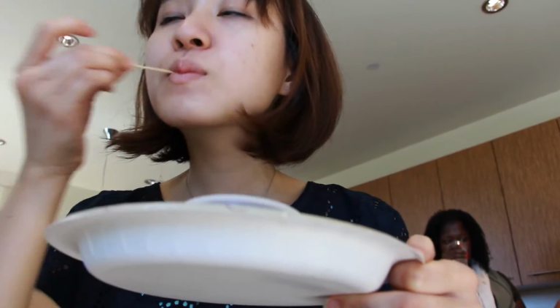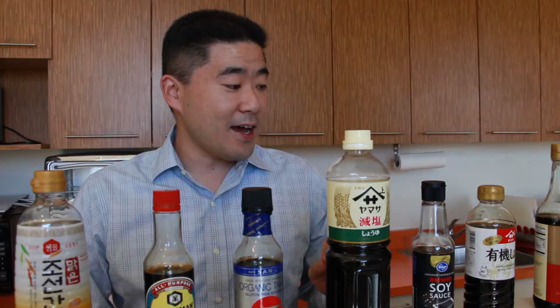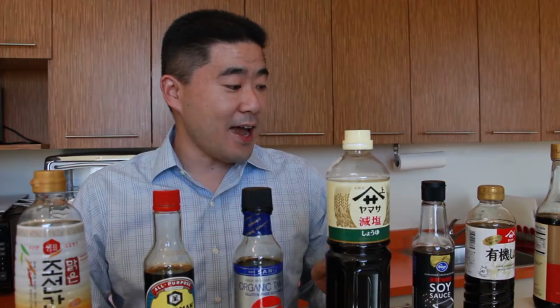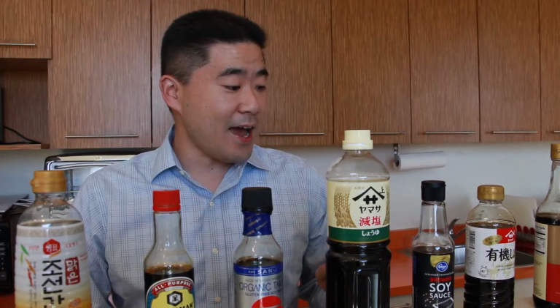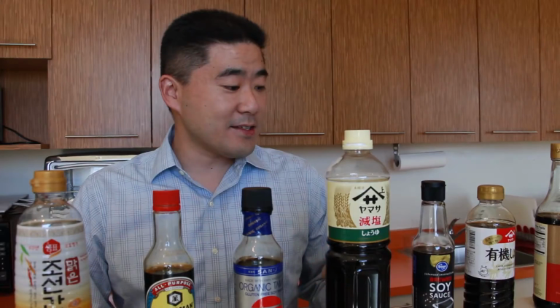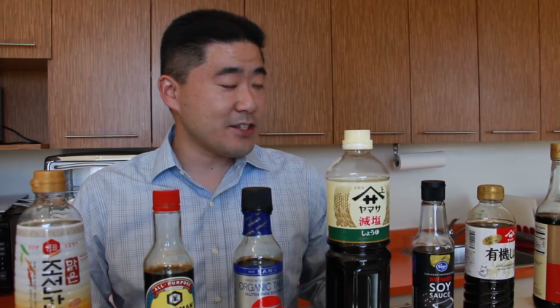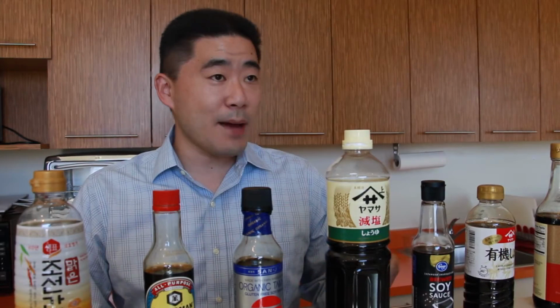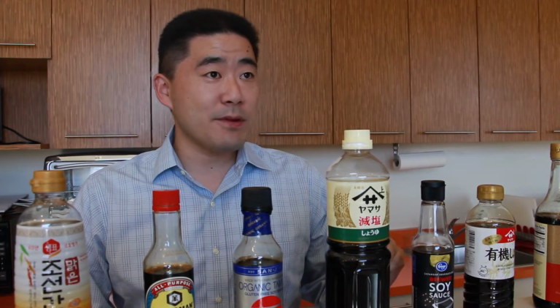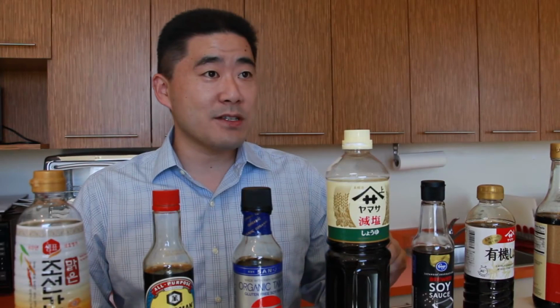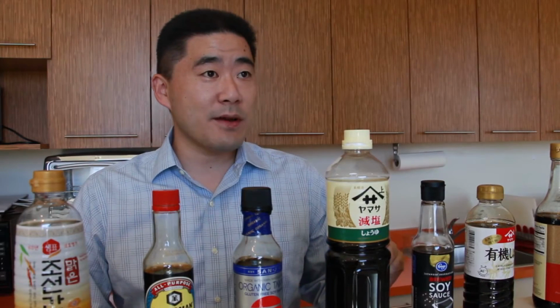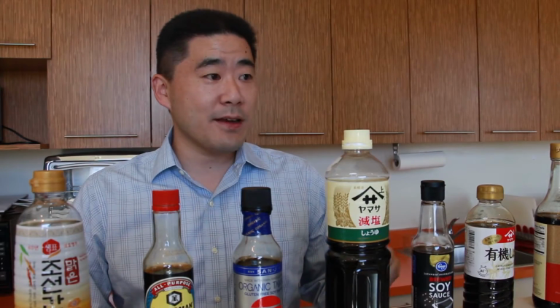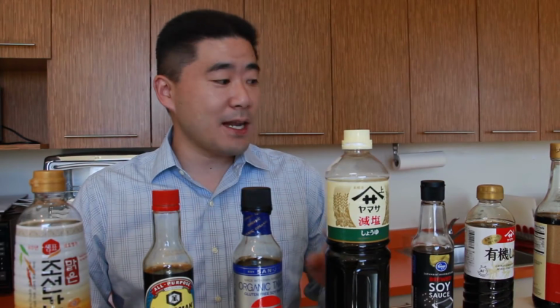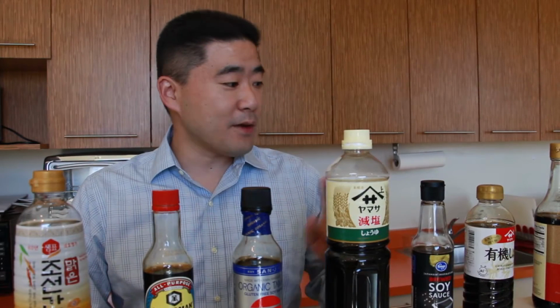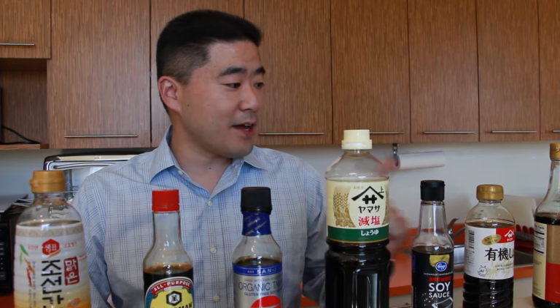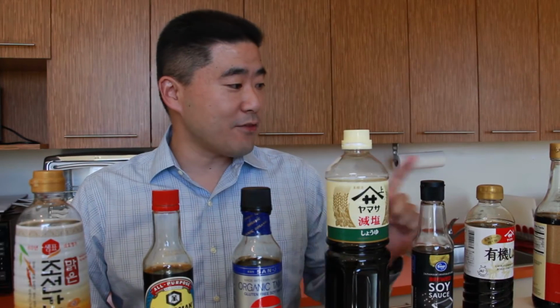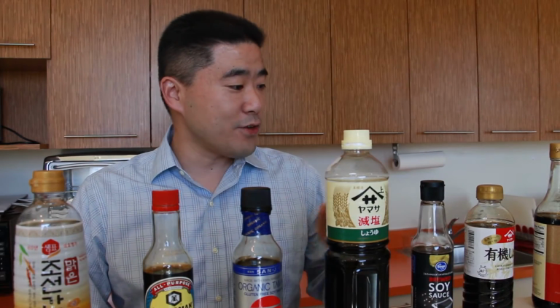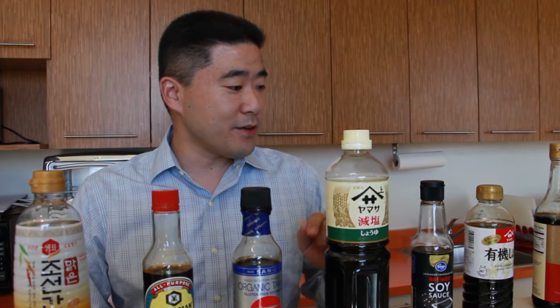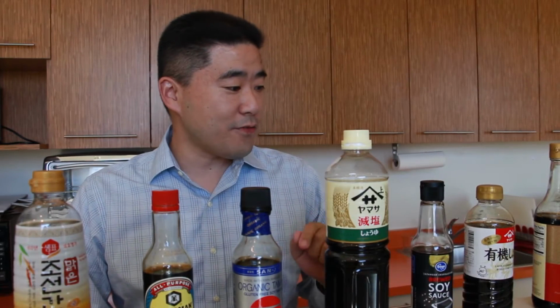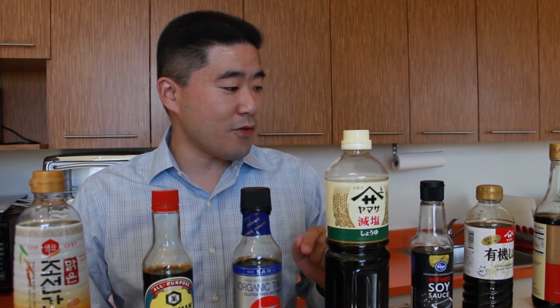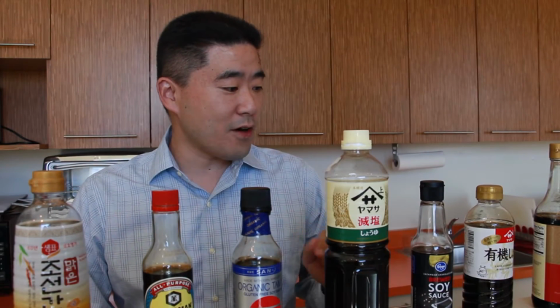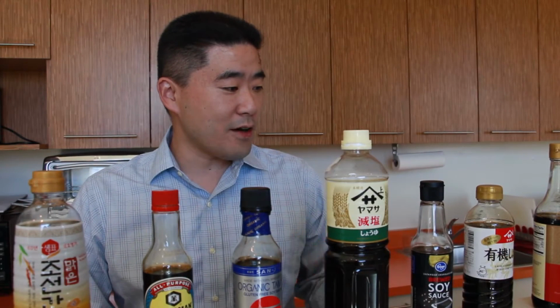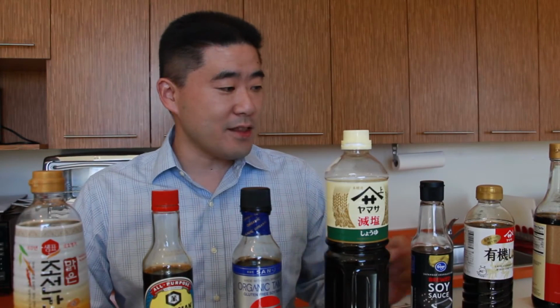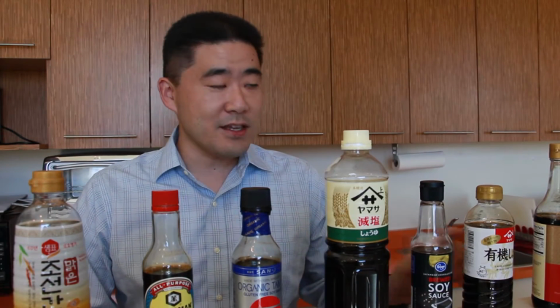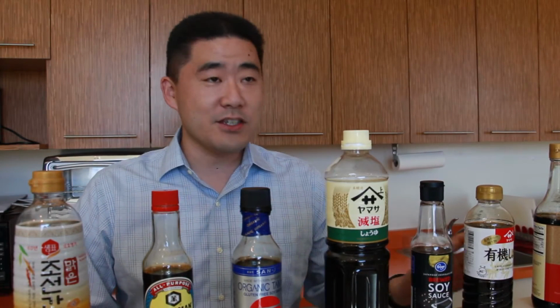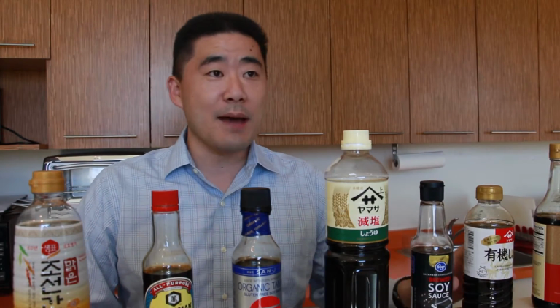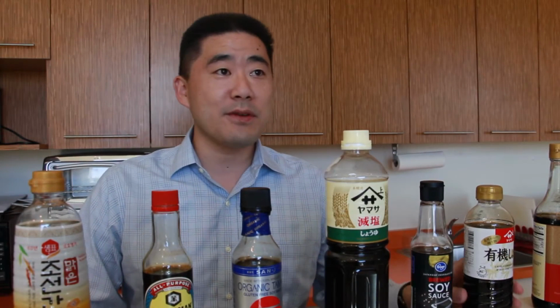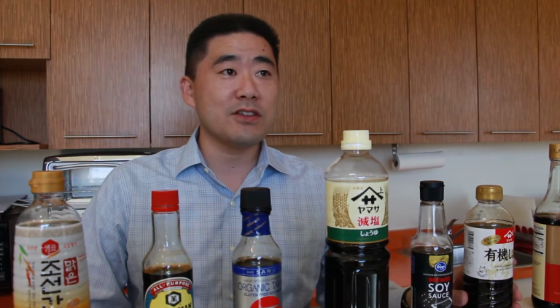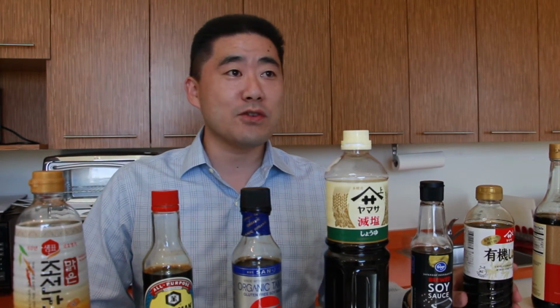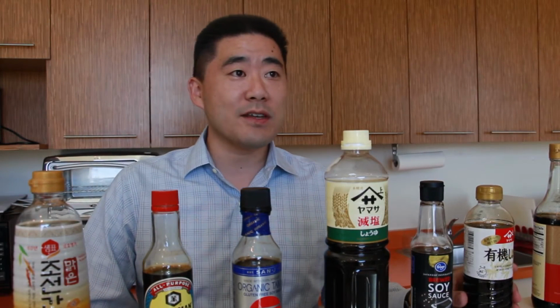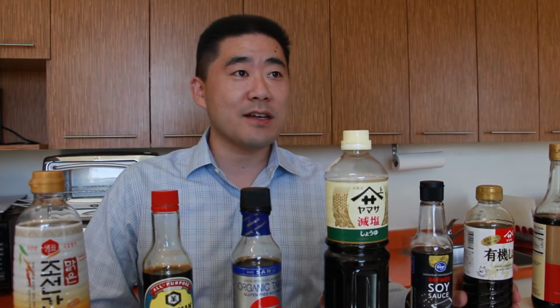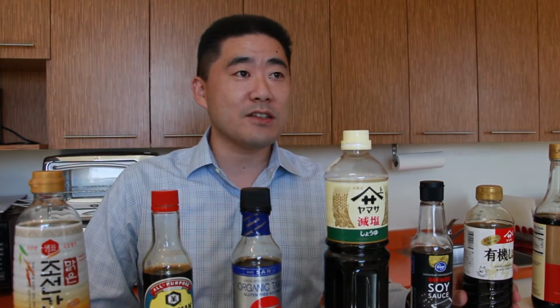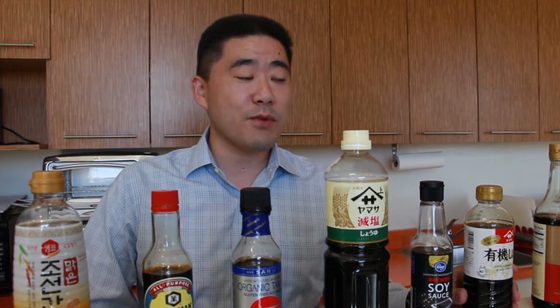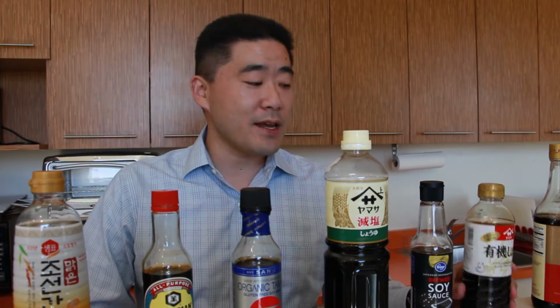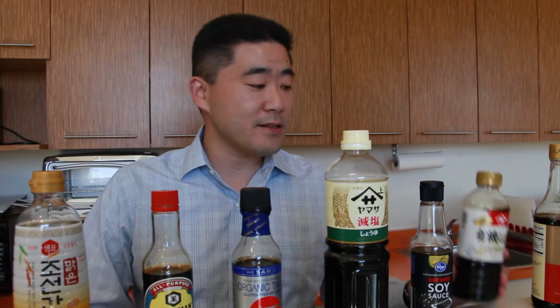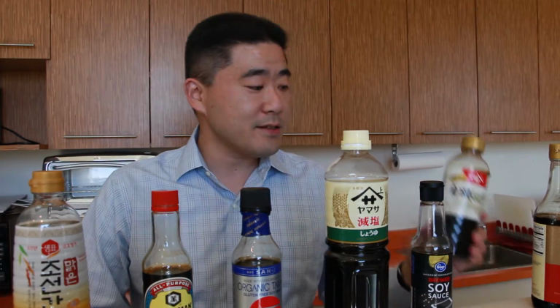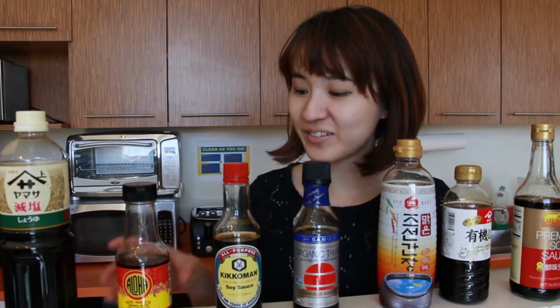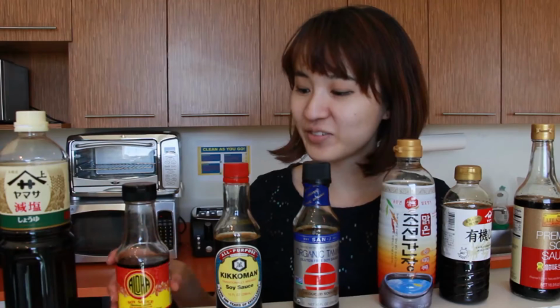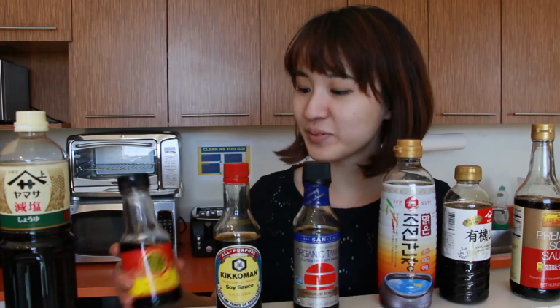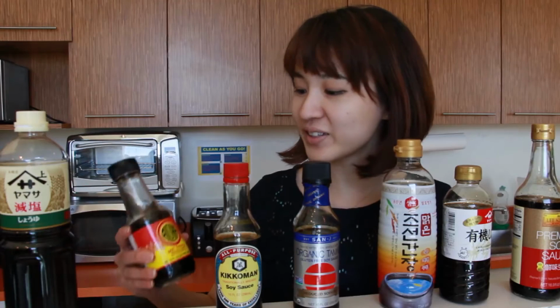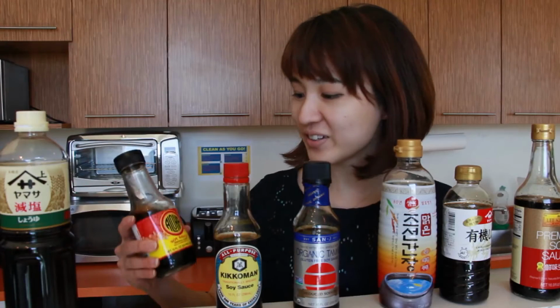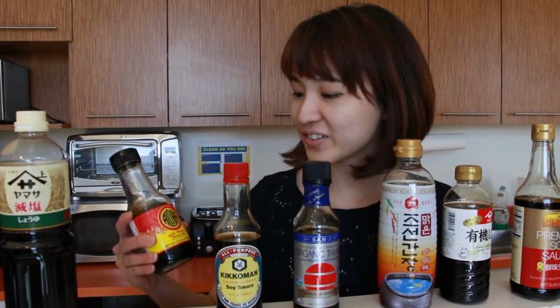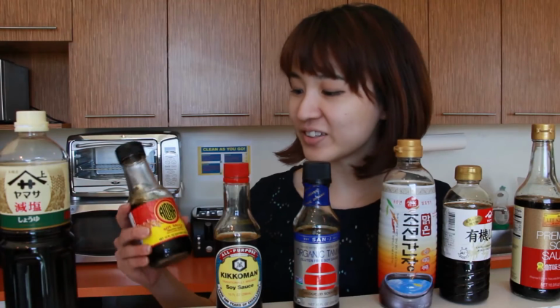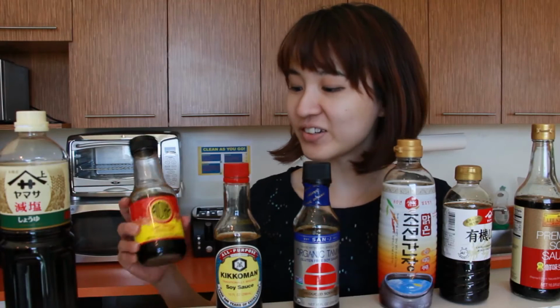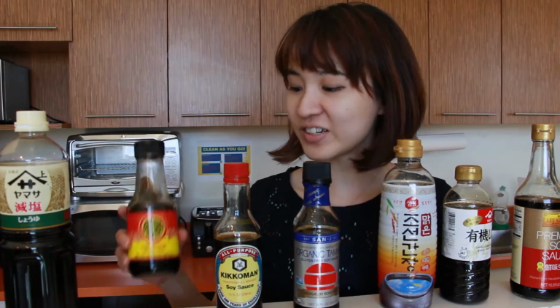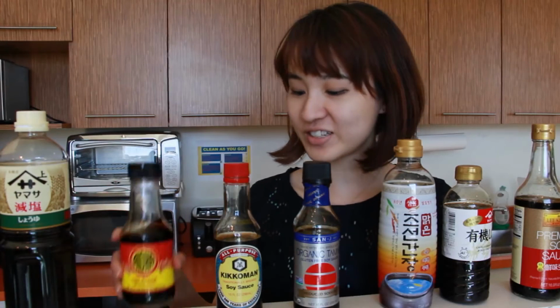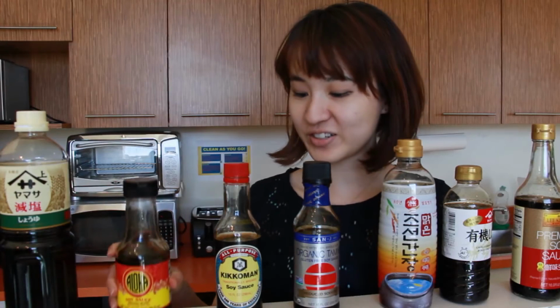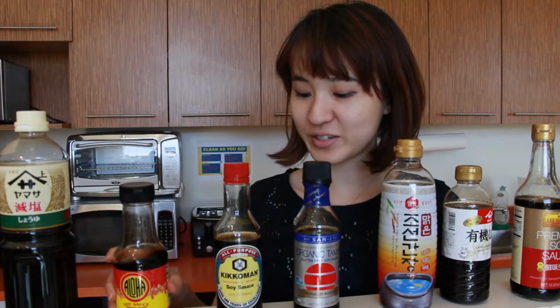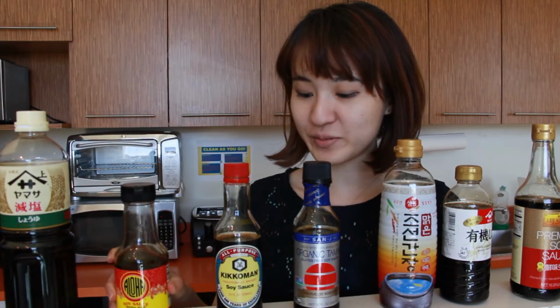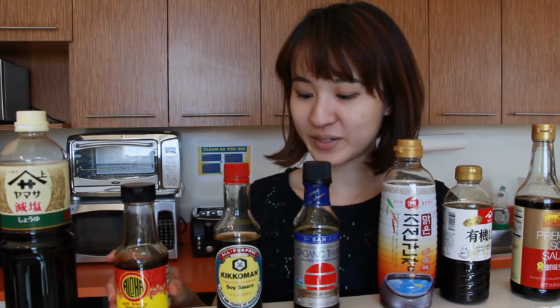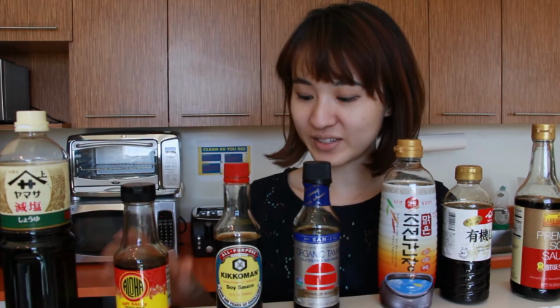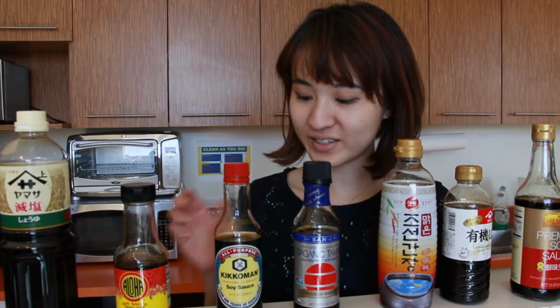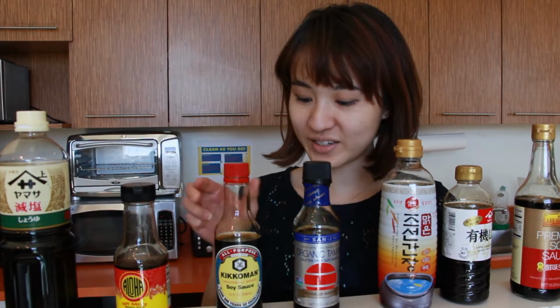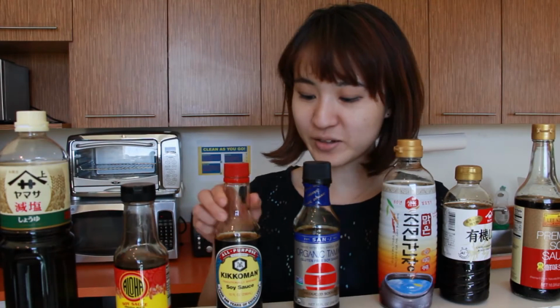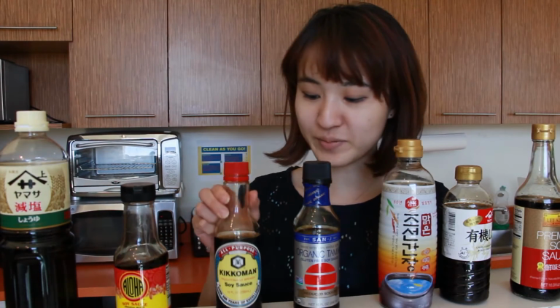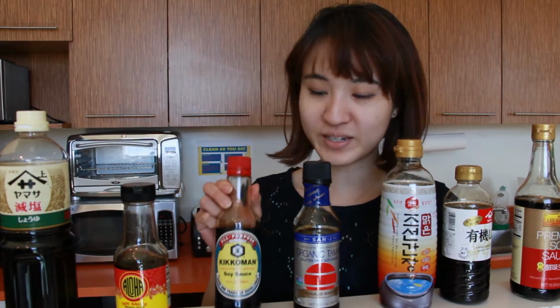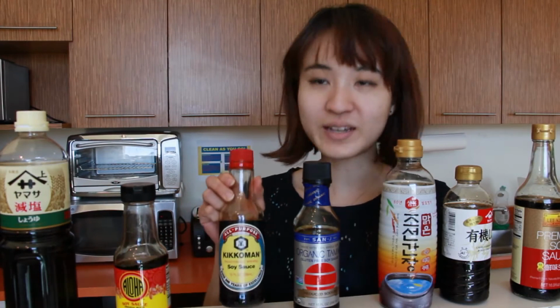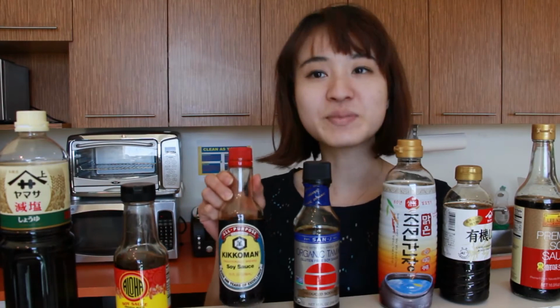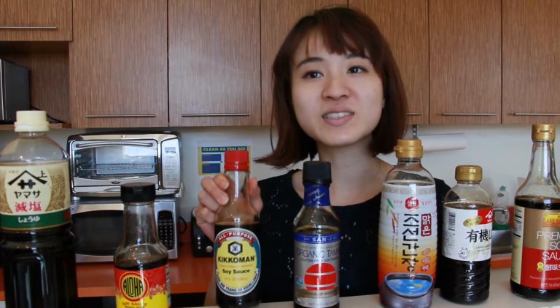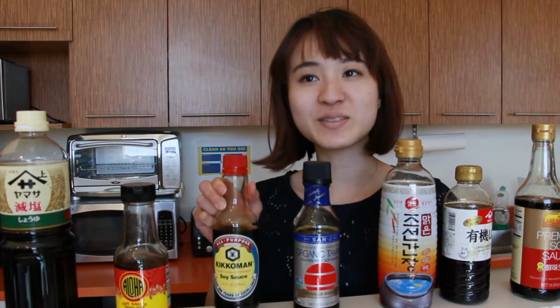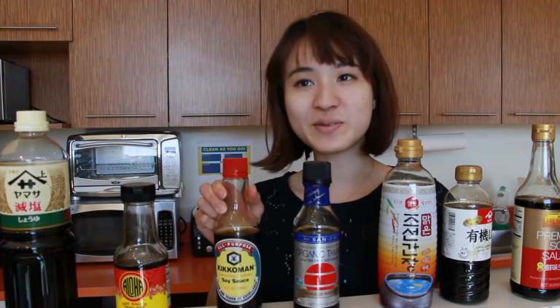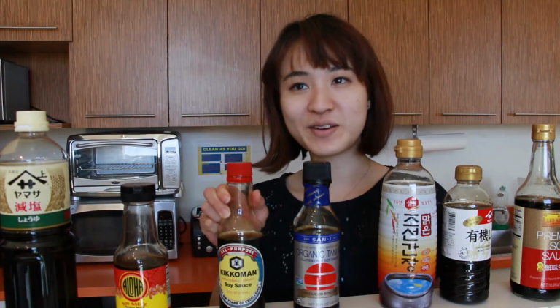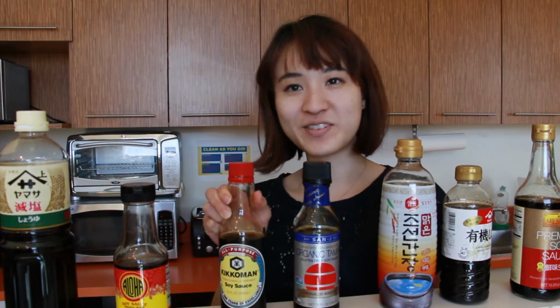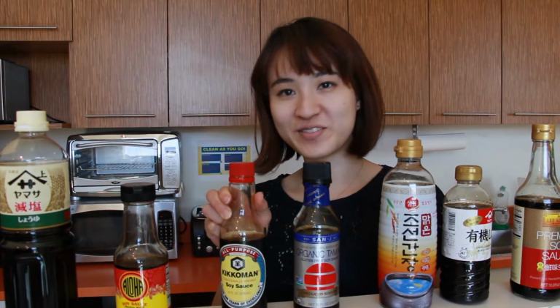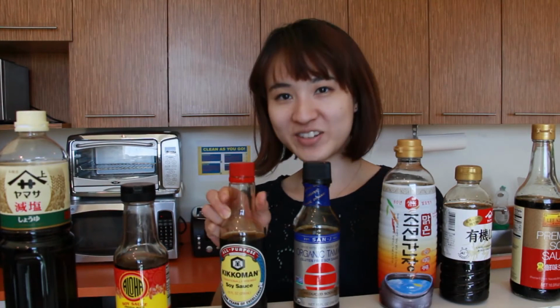As a Japanese American I'm kind of rooting for the Japanese soy sauce brands. I'm familiar with Aloha Shoyu but Kikkoman happens to be my favorite.